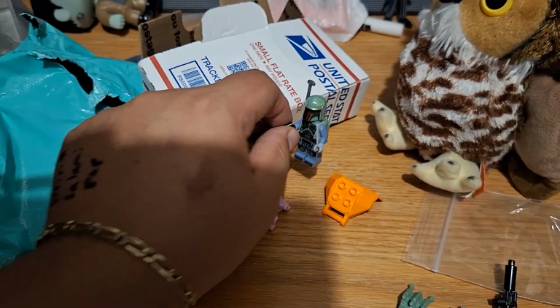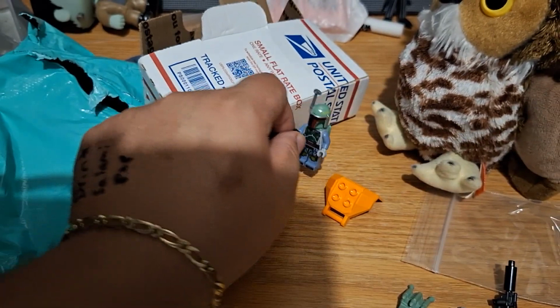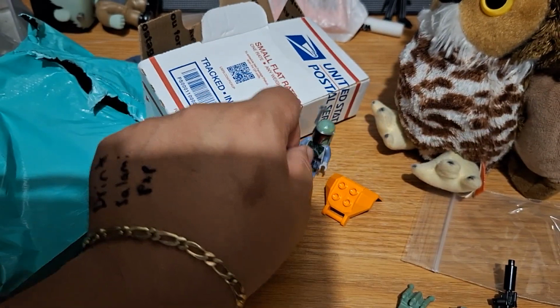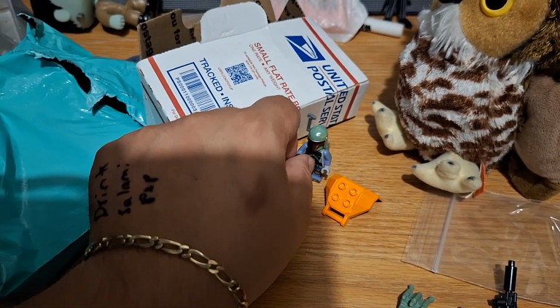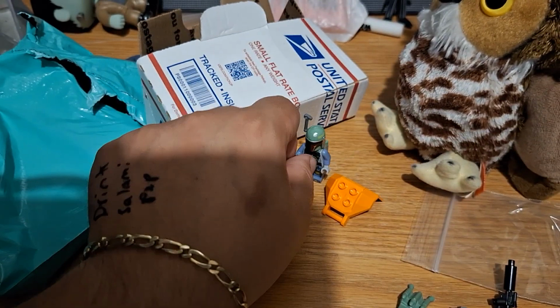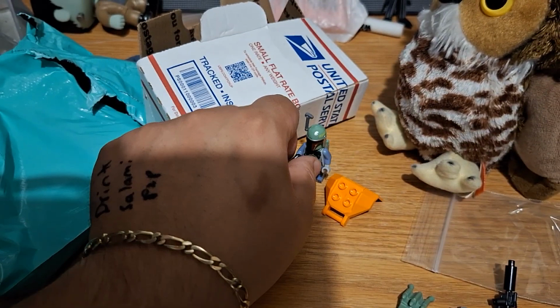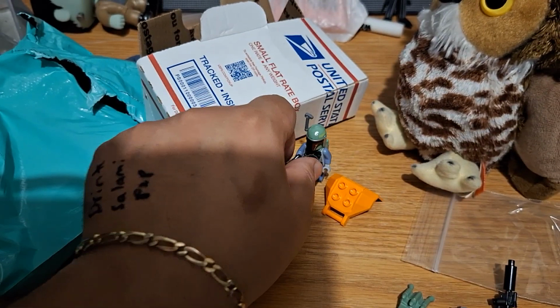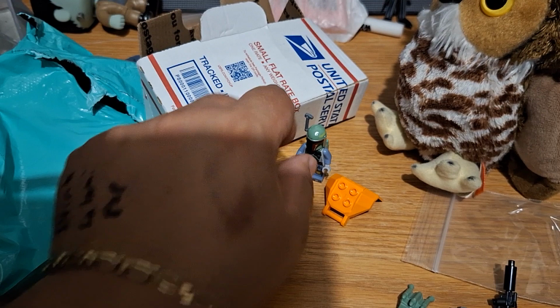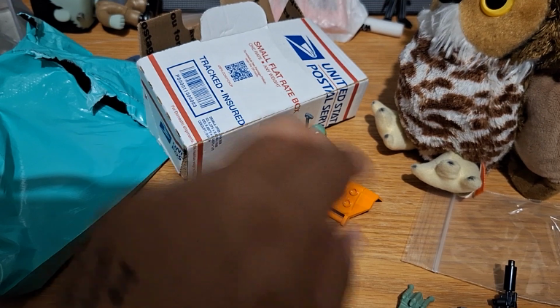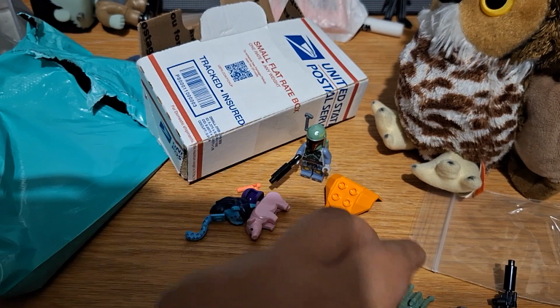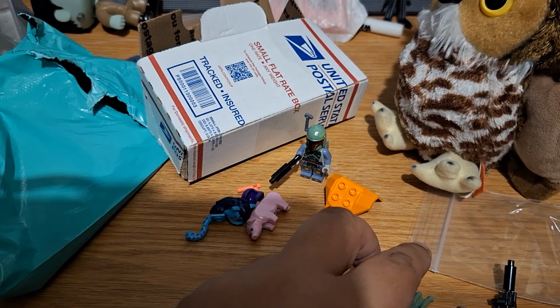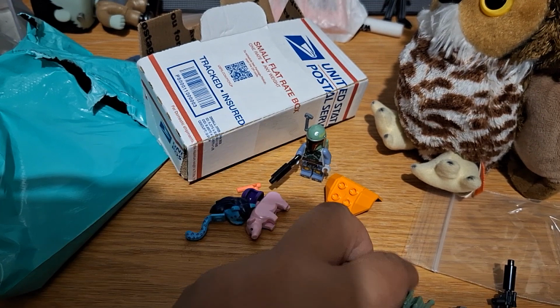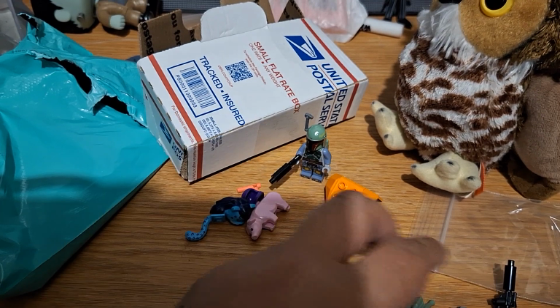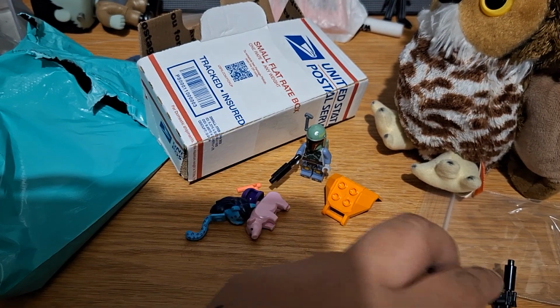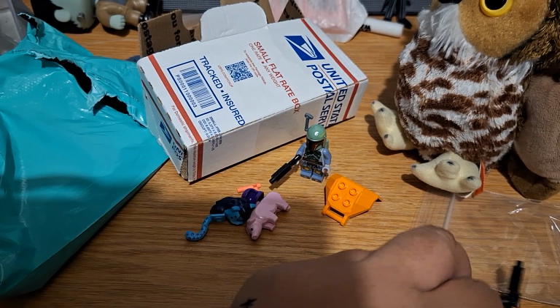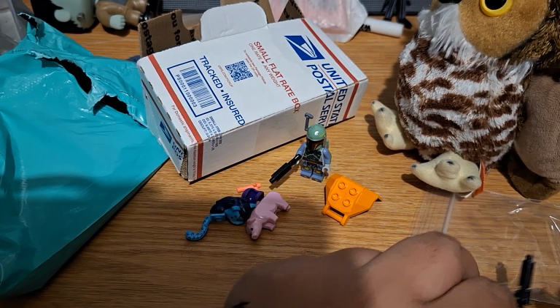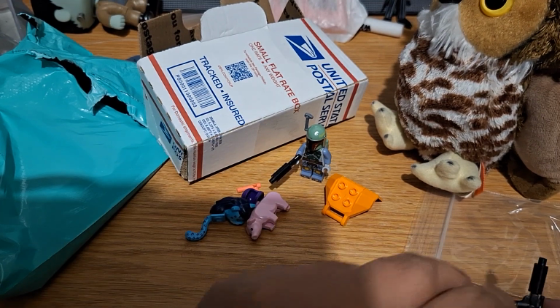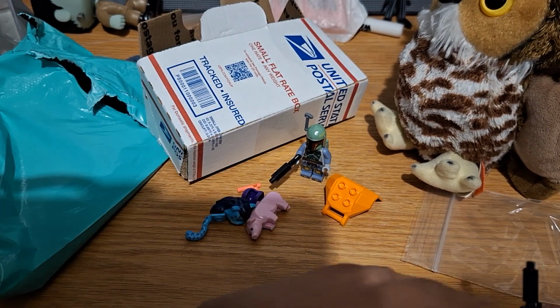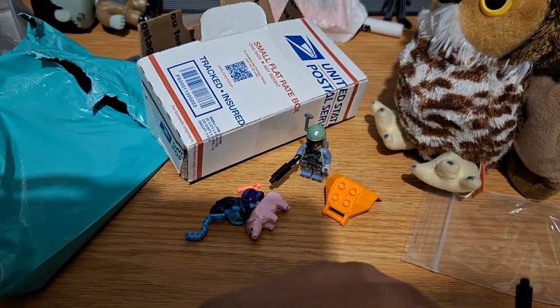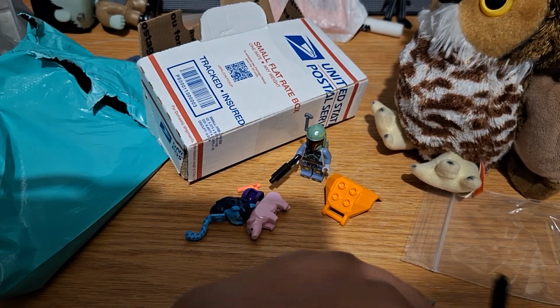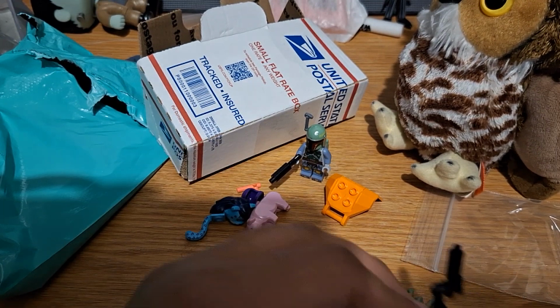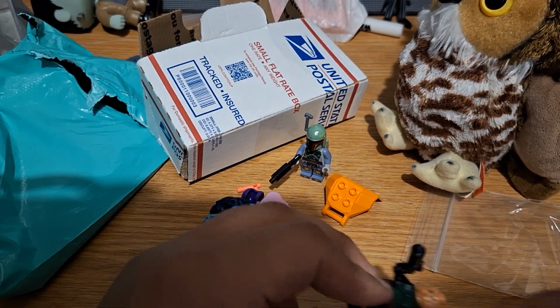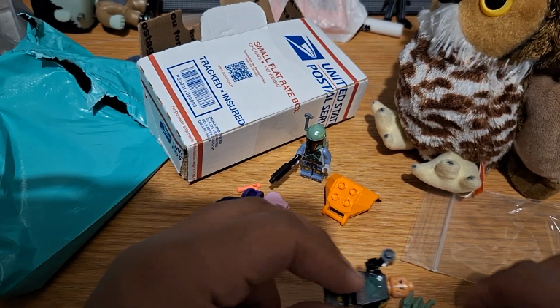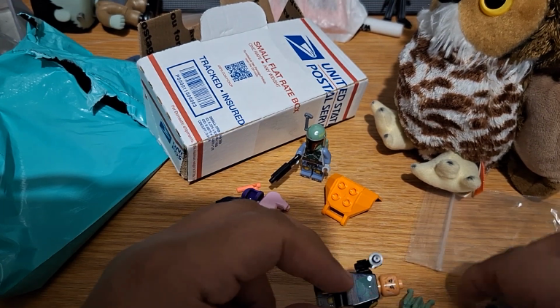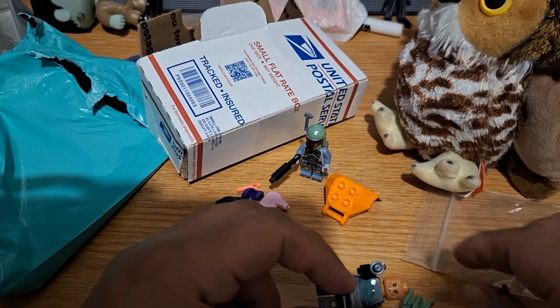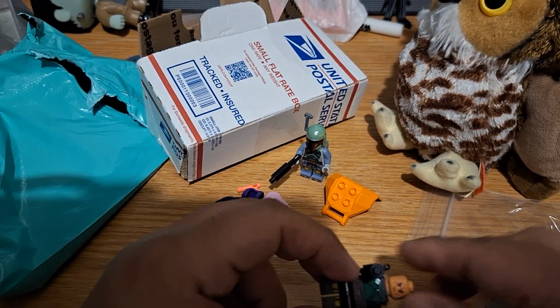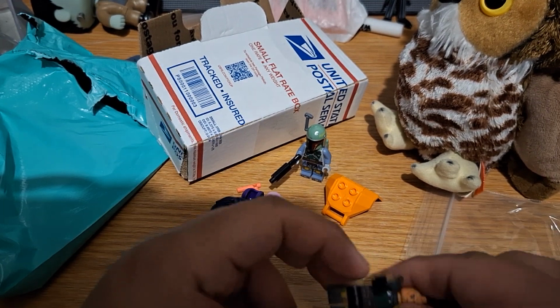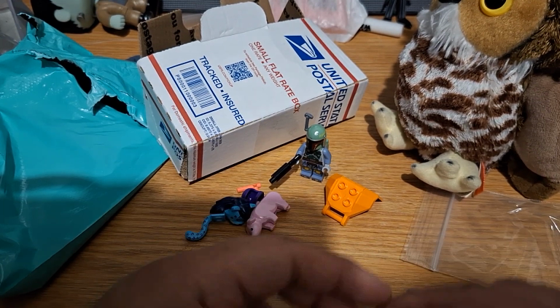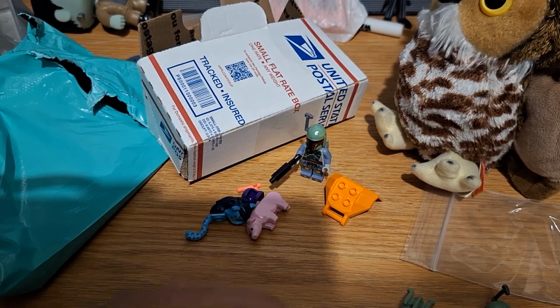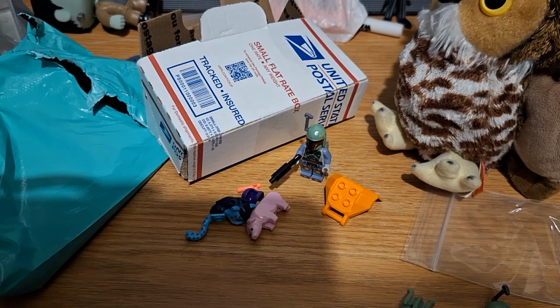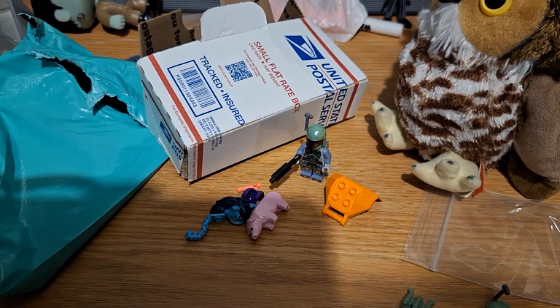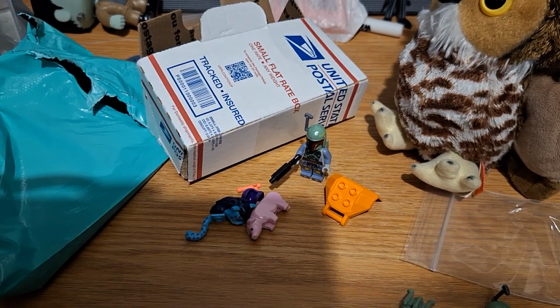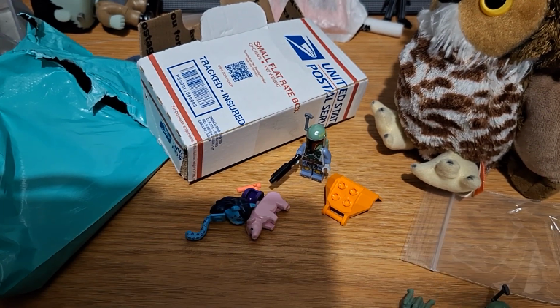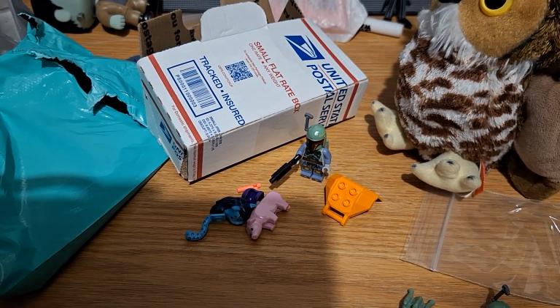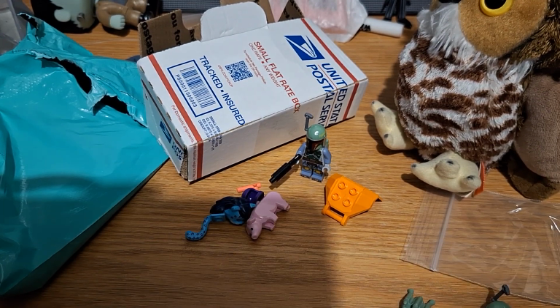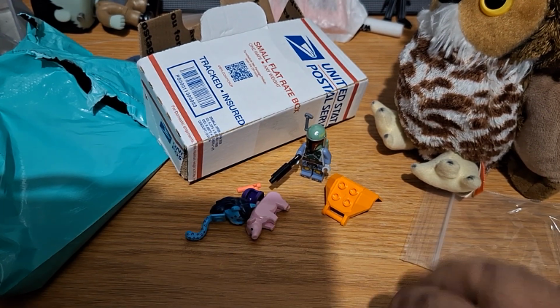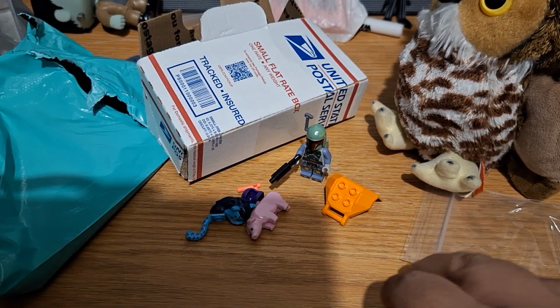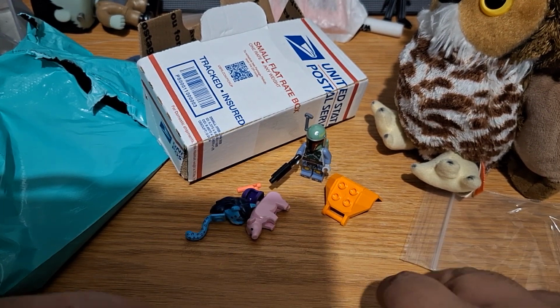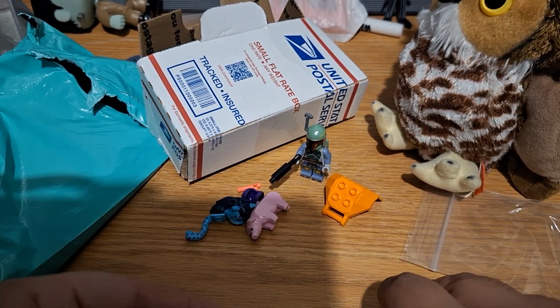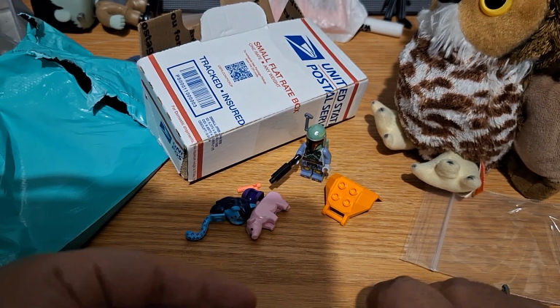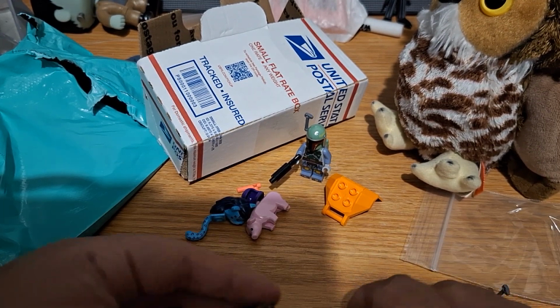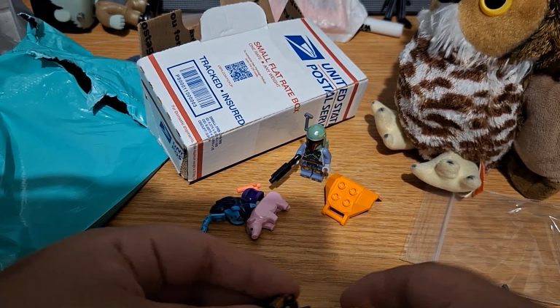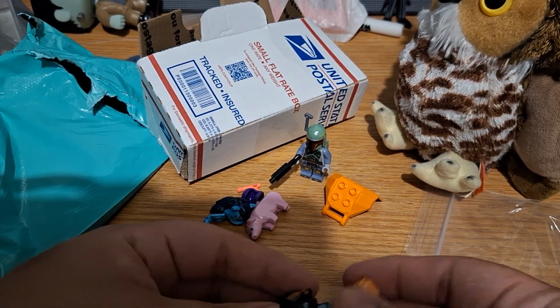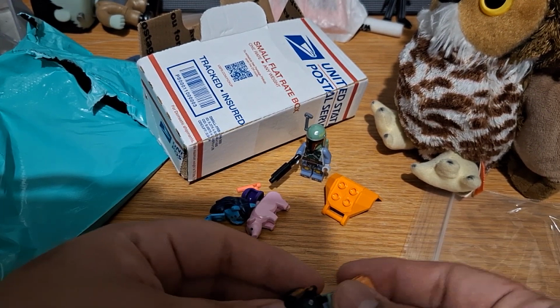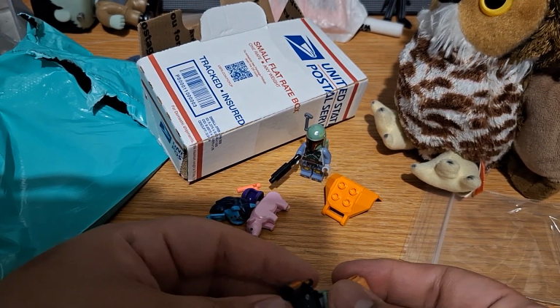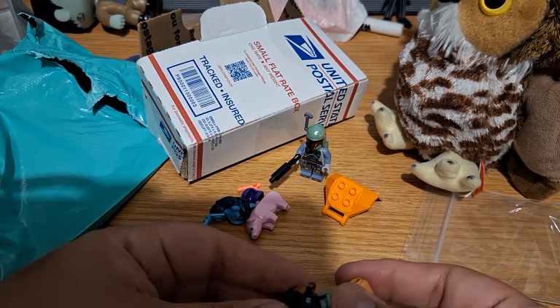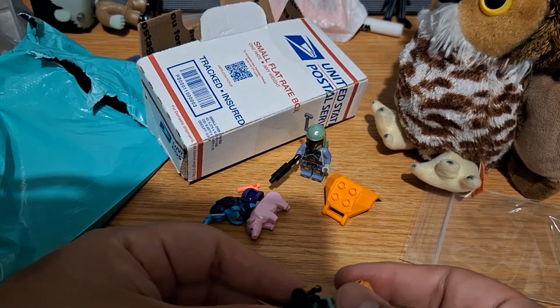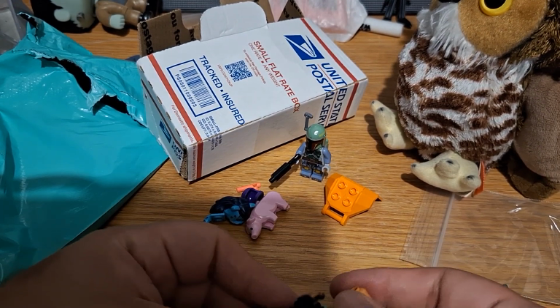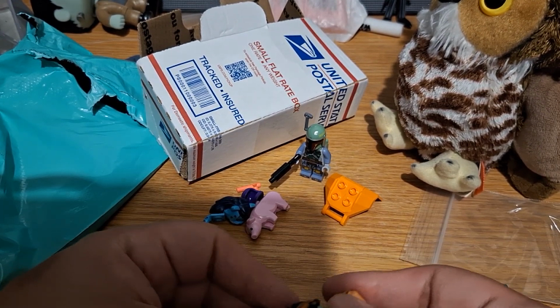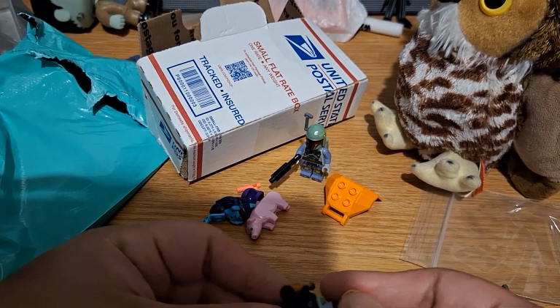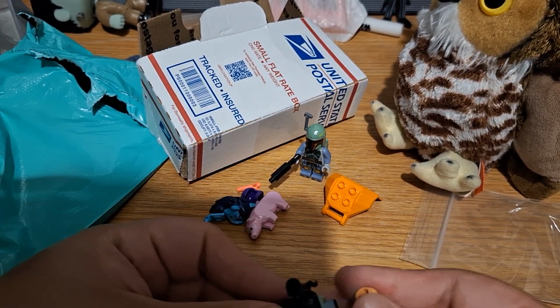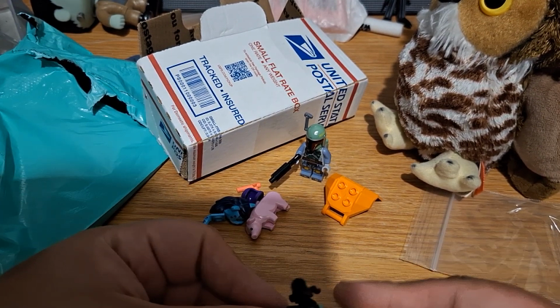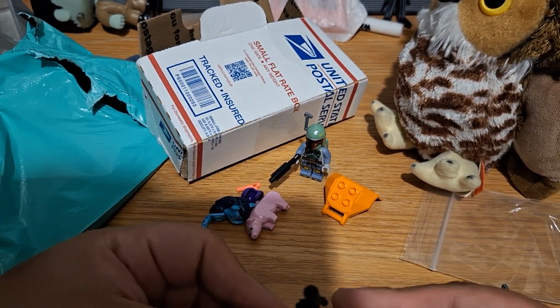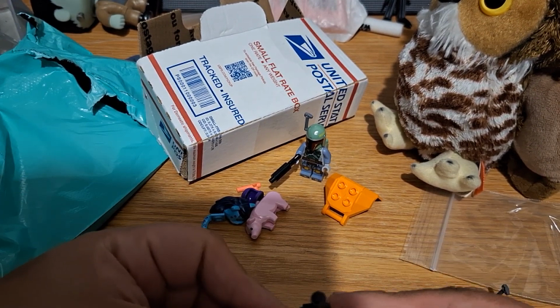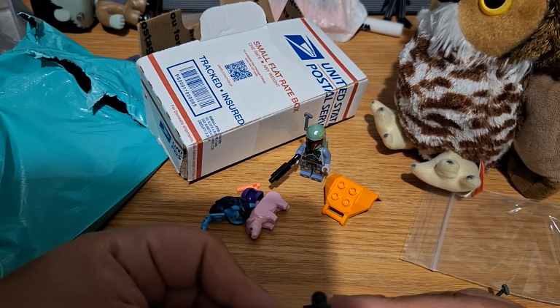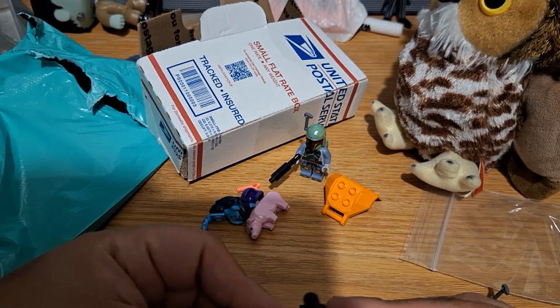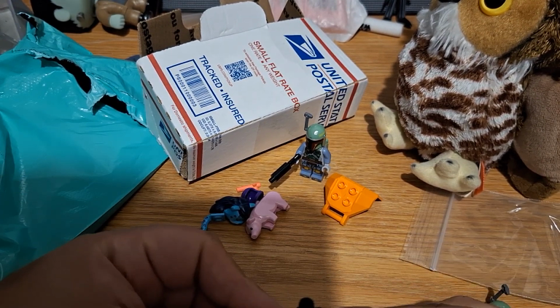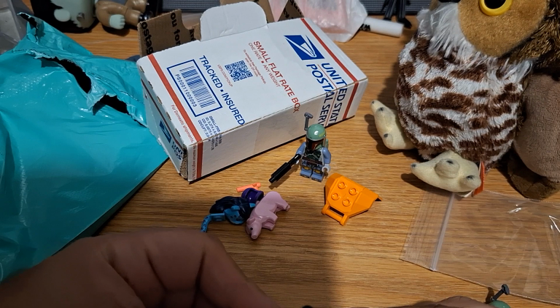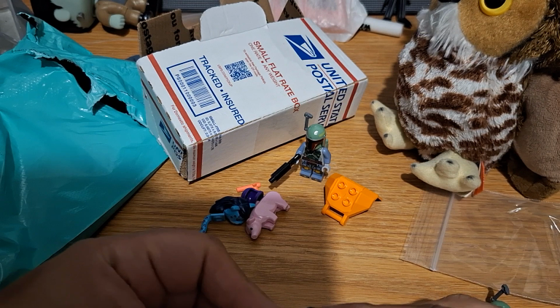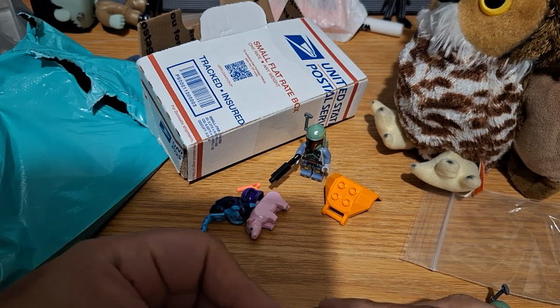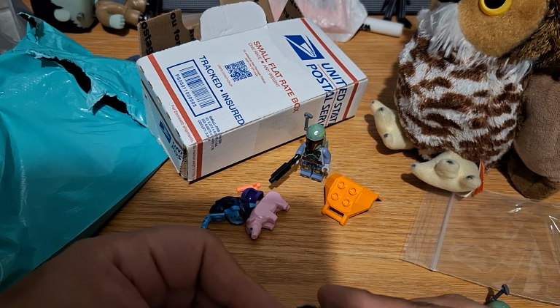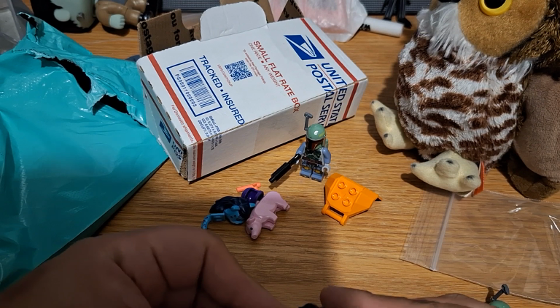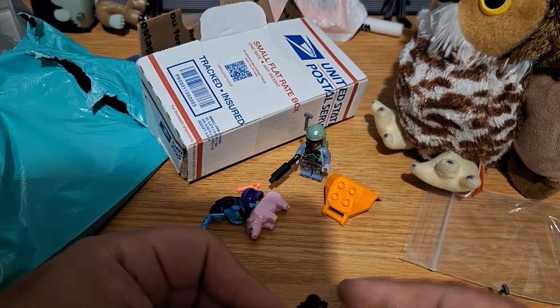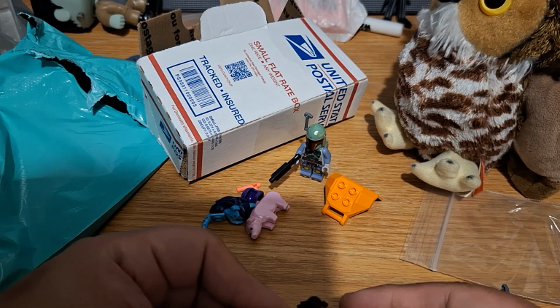He's missing his pauldron, but that's okay. And maybe one day I'll get the proper head.